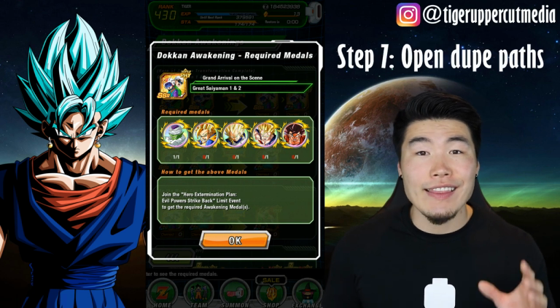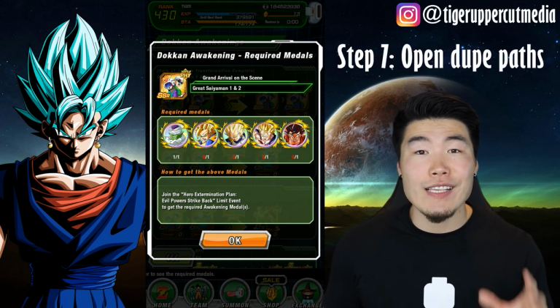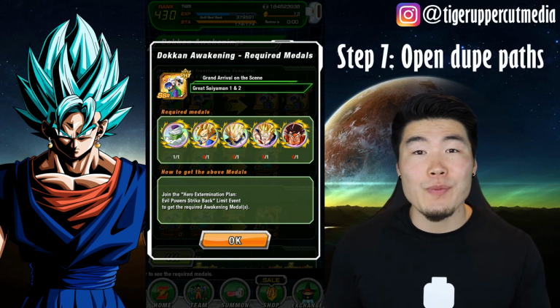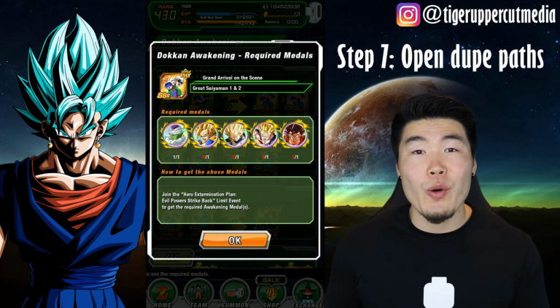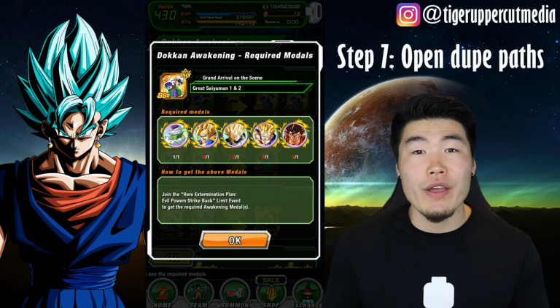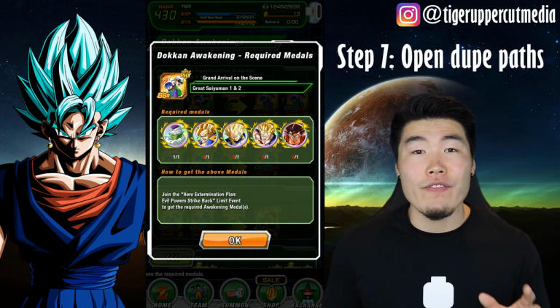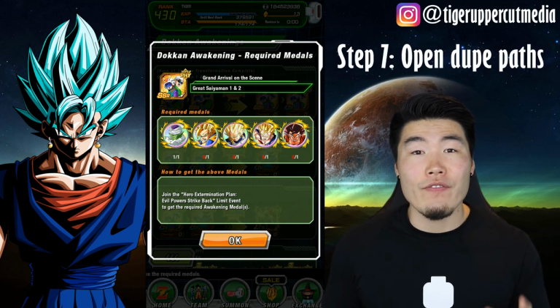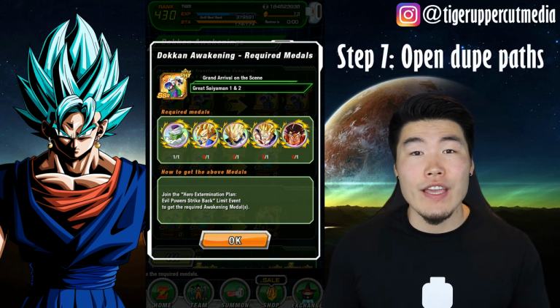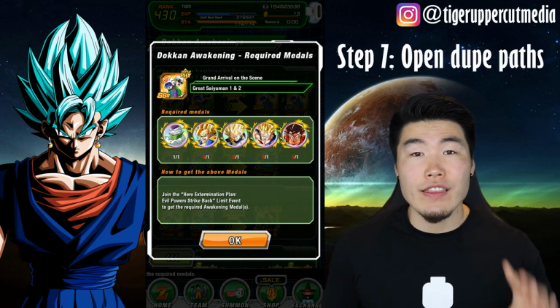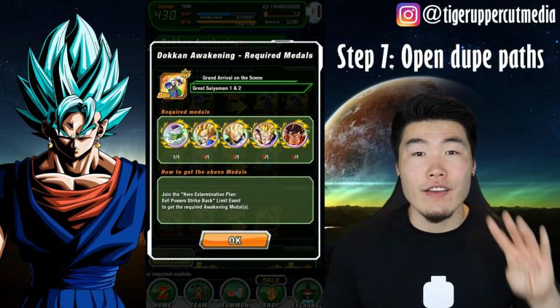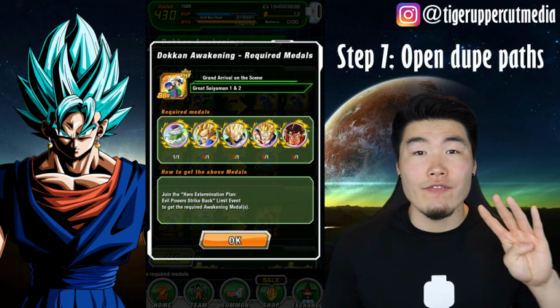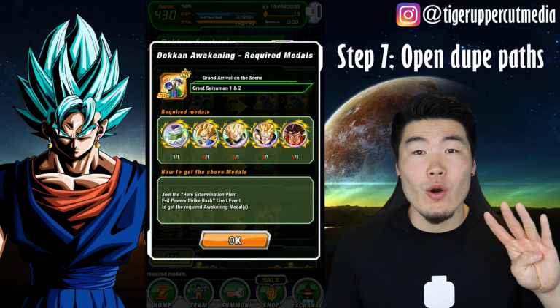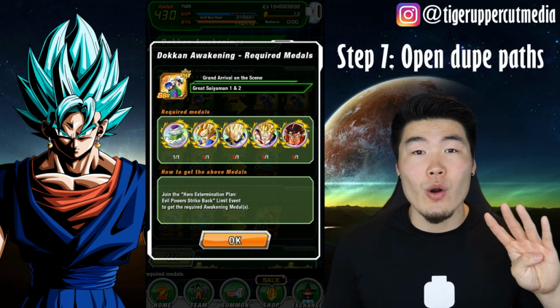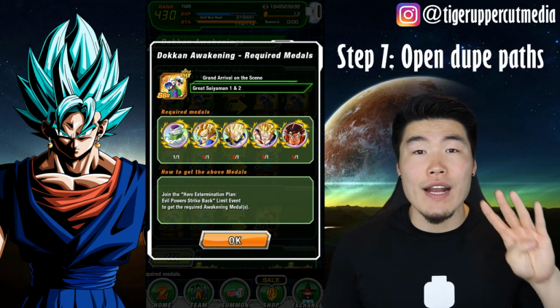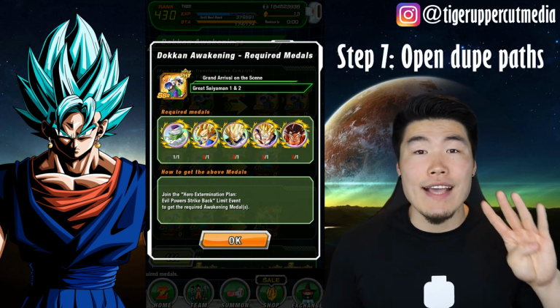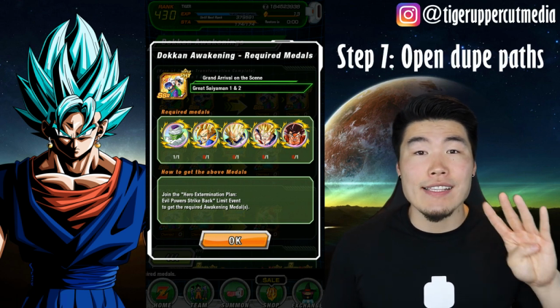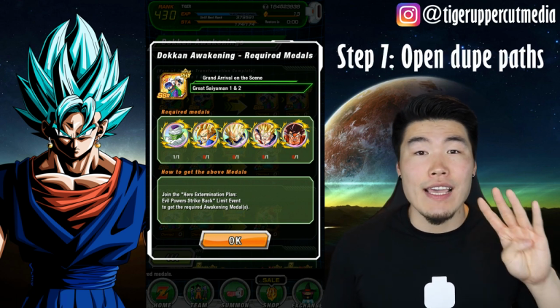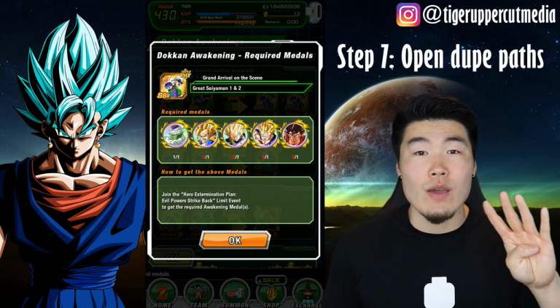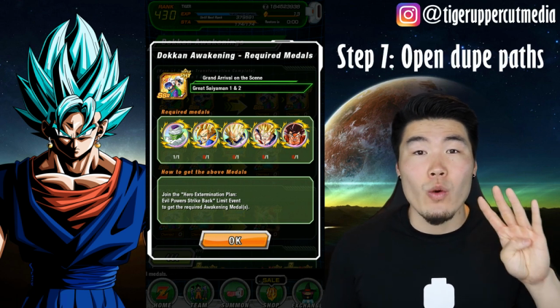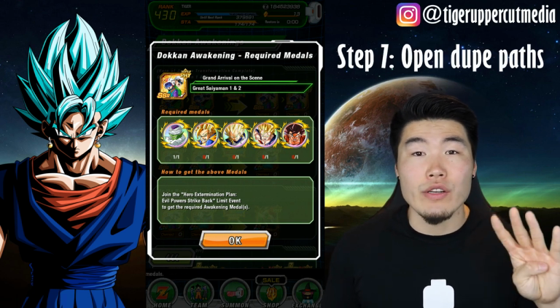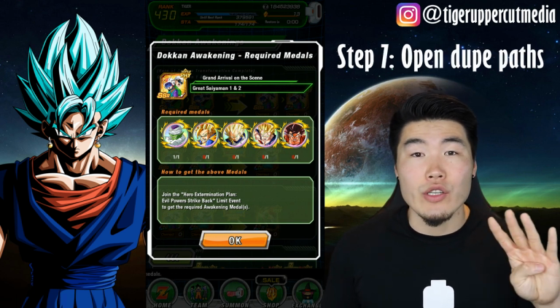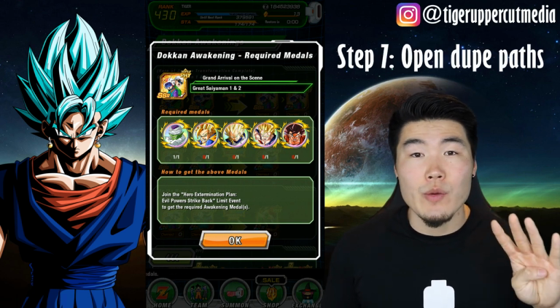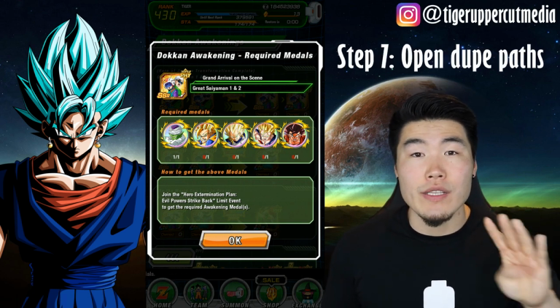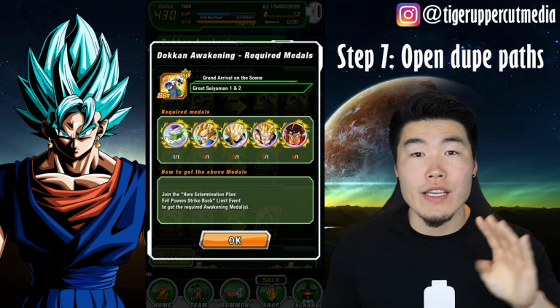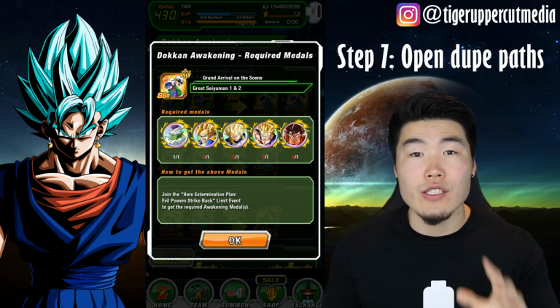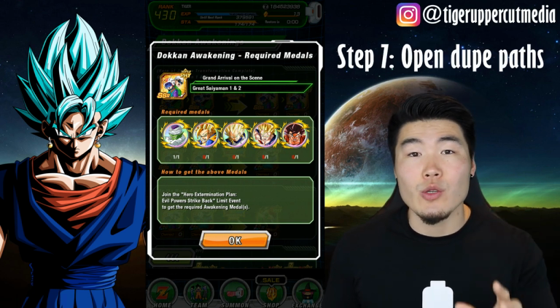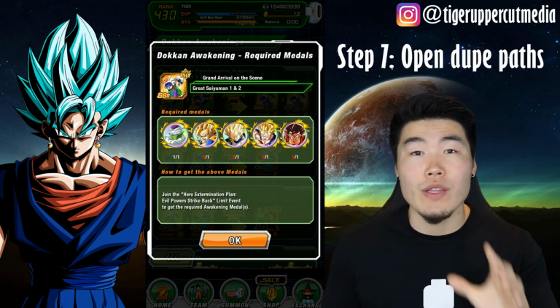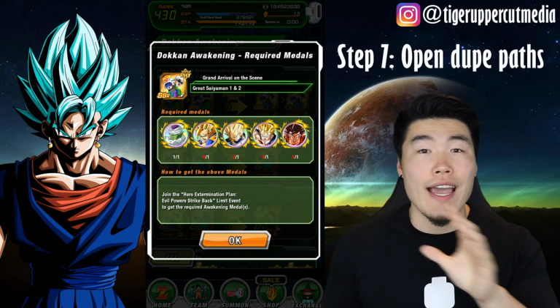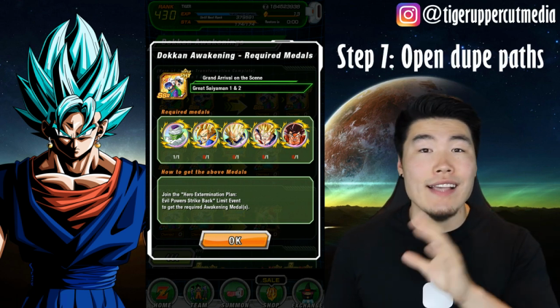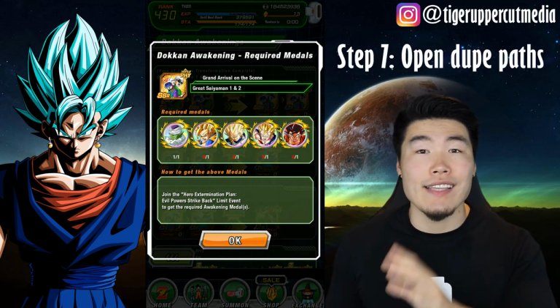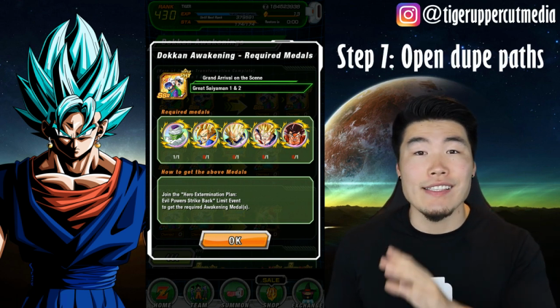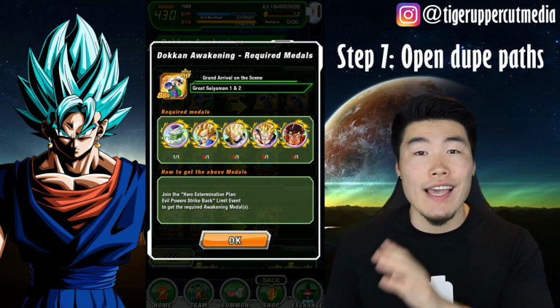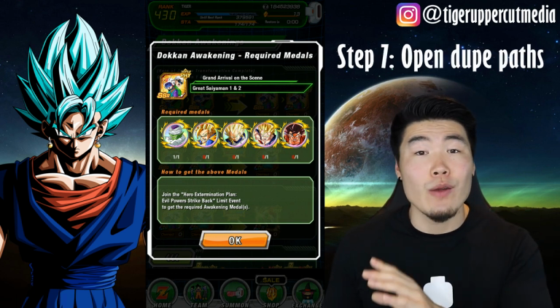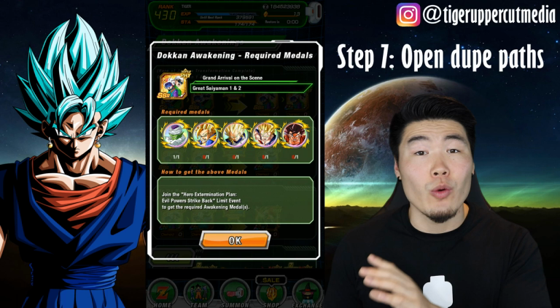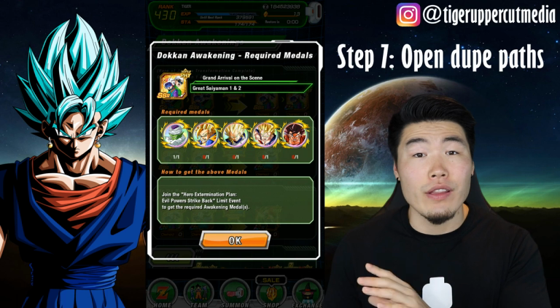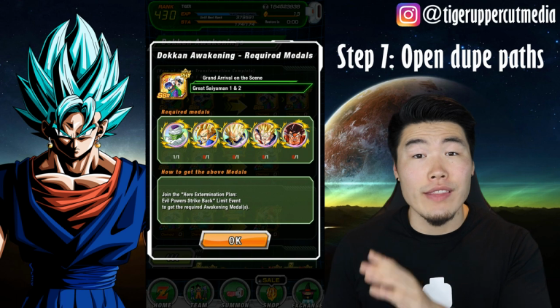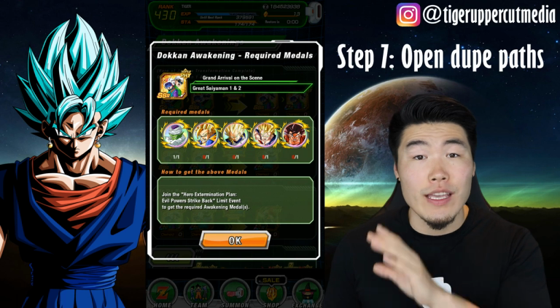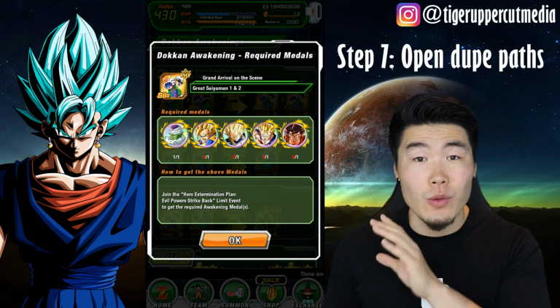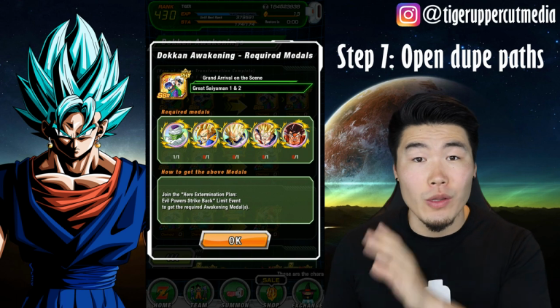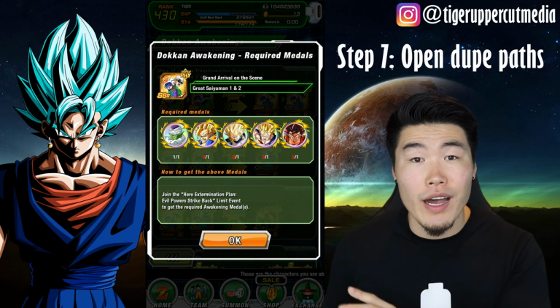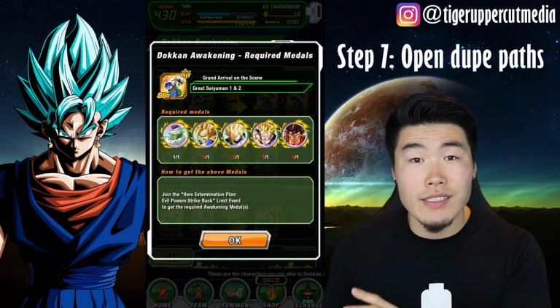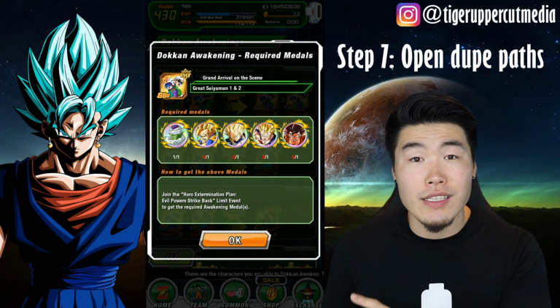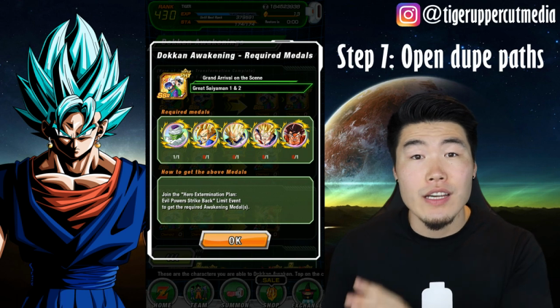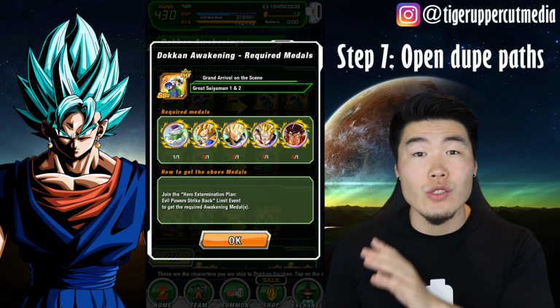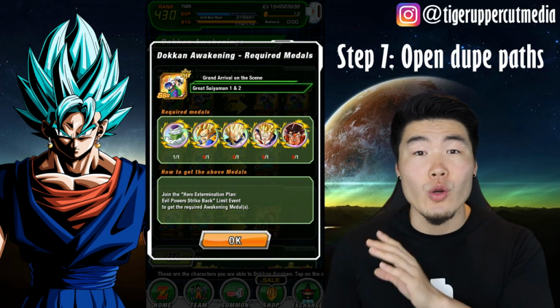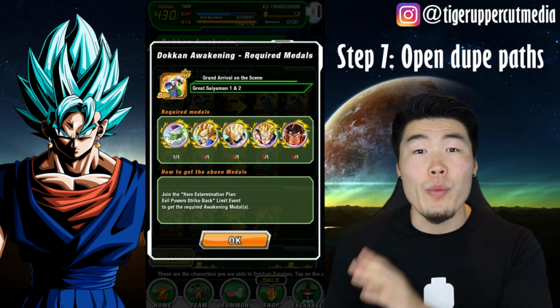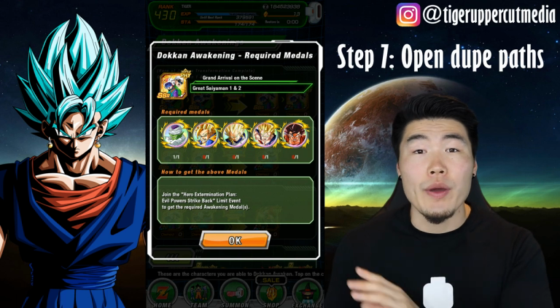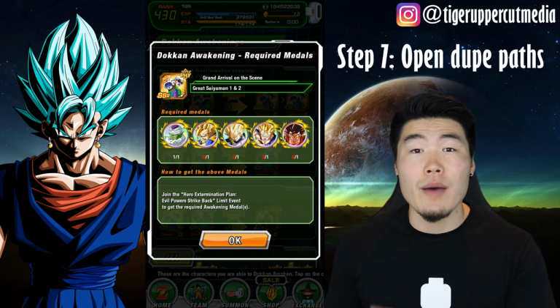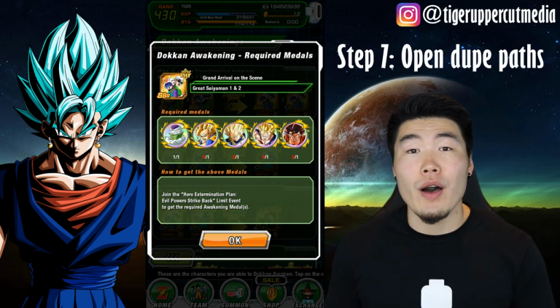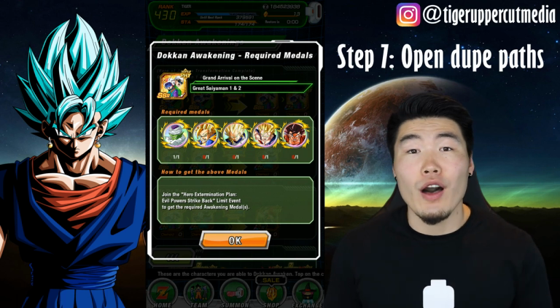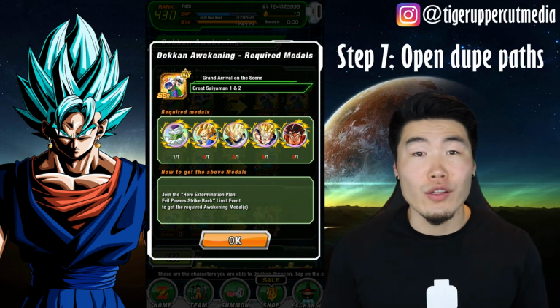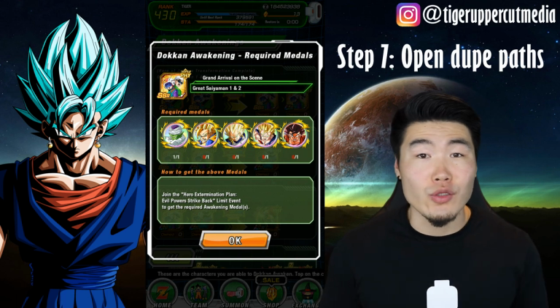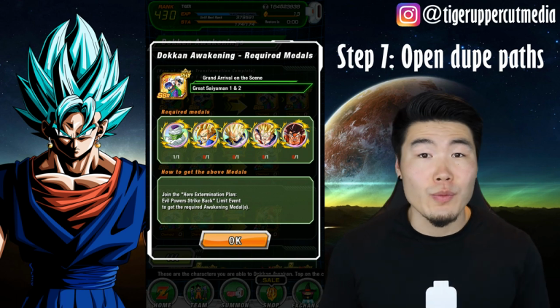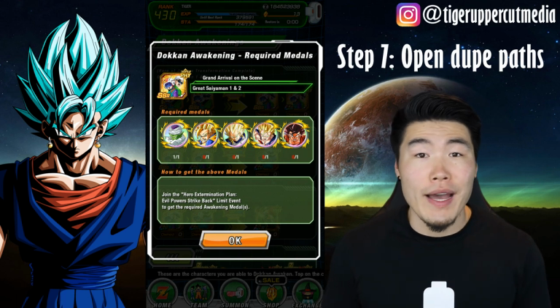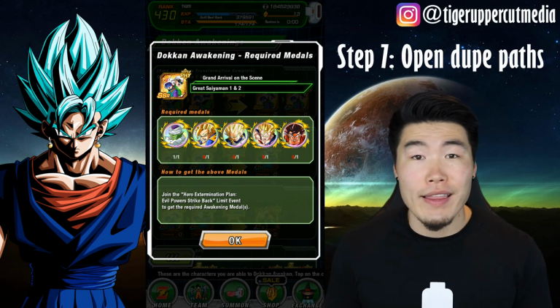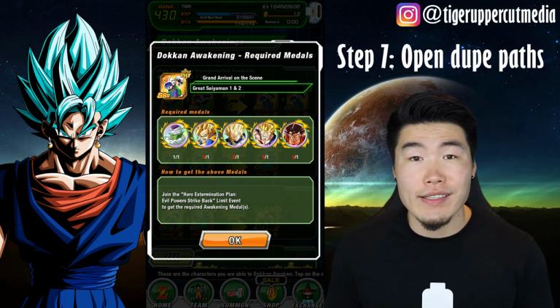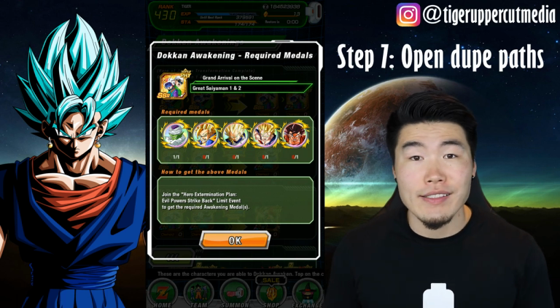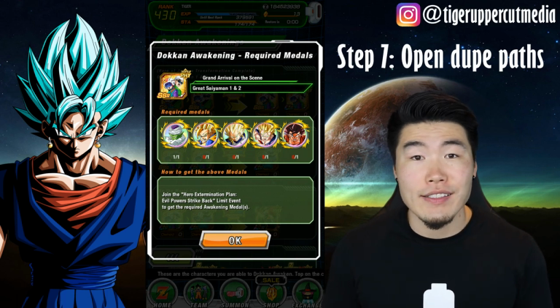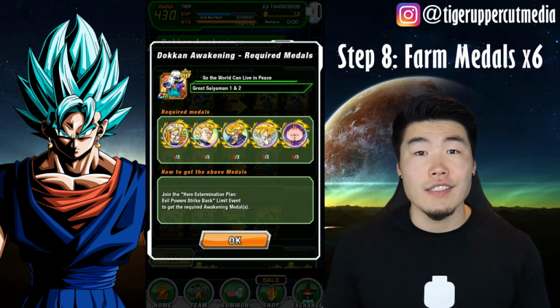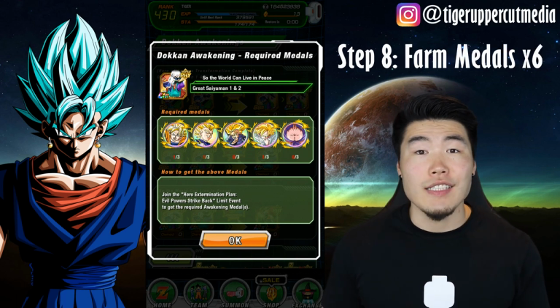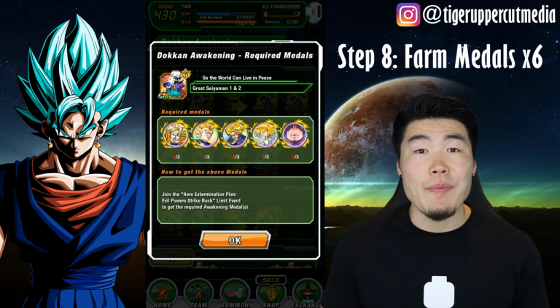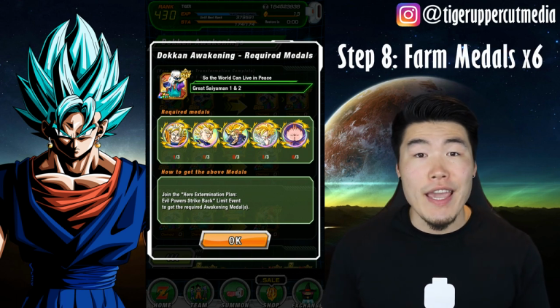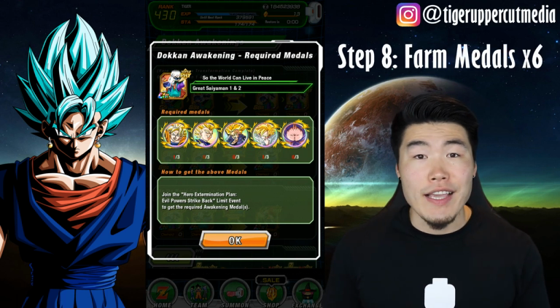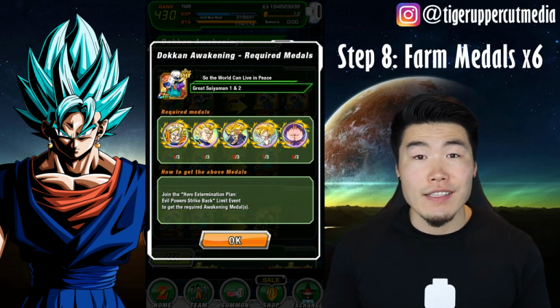Step 7: At this point, feed the 4 SA-1 dupes into the SA-10 one that you locked to open up all dupe paths.